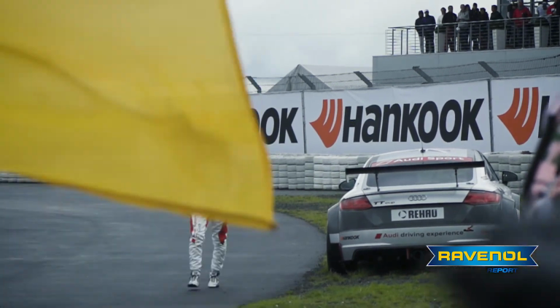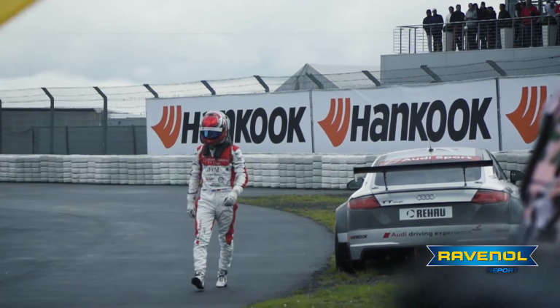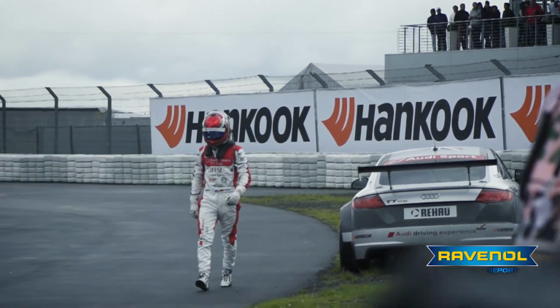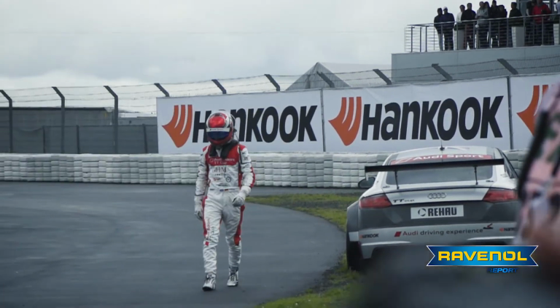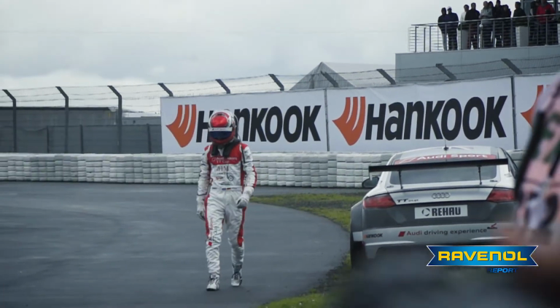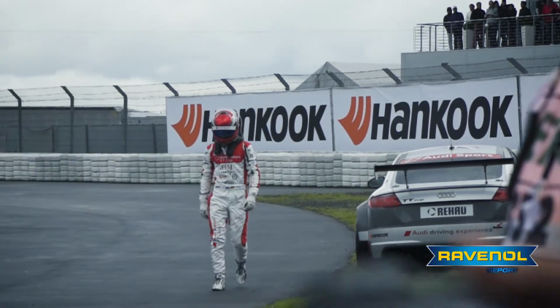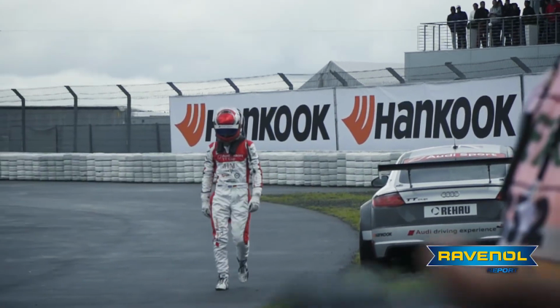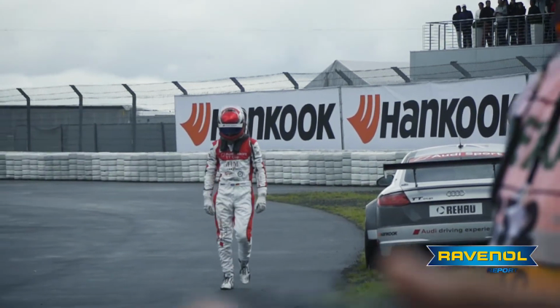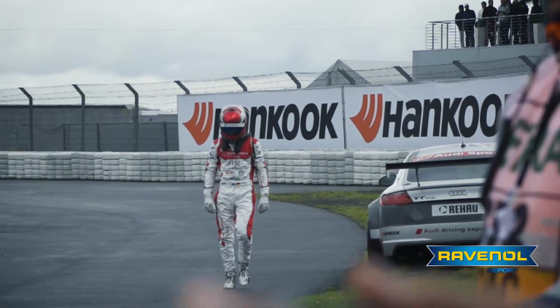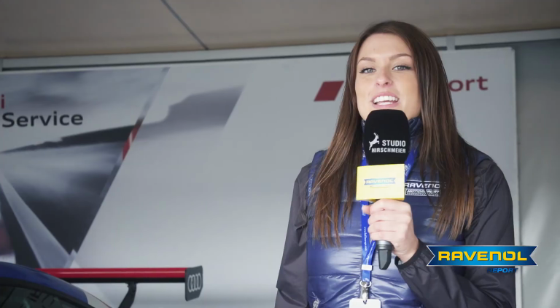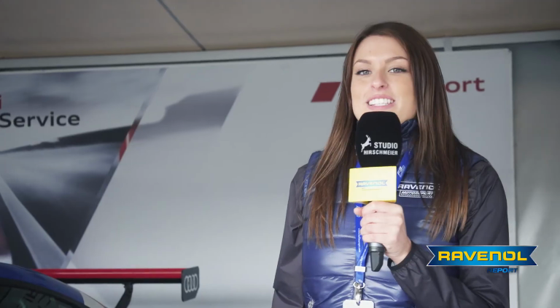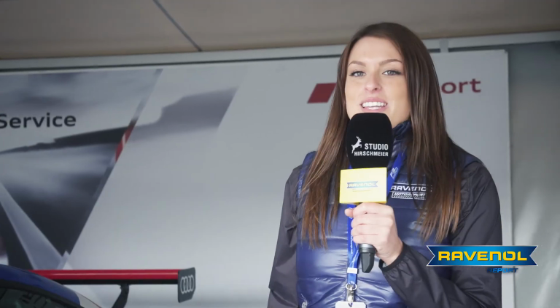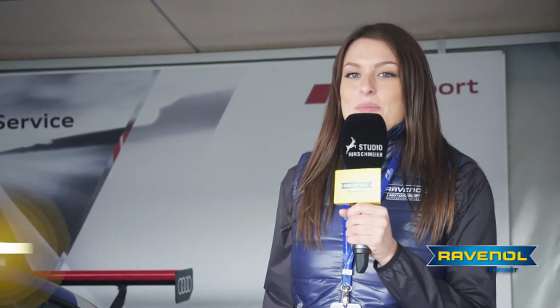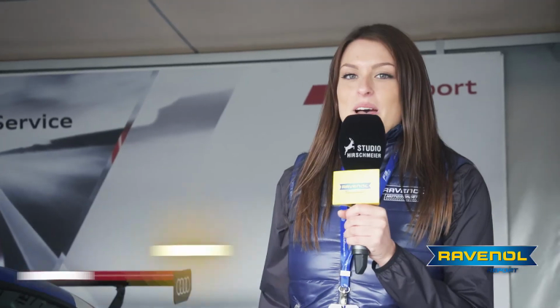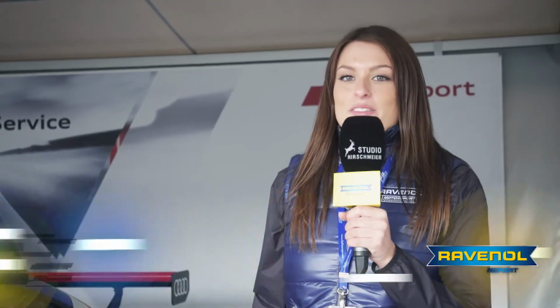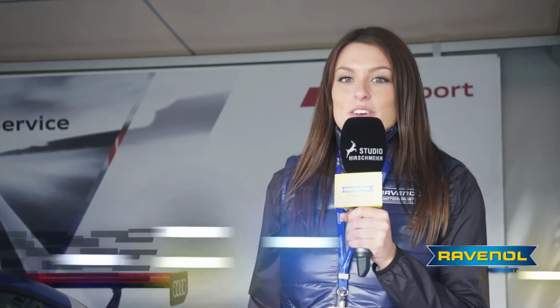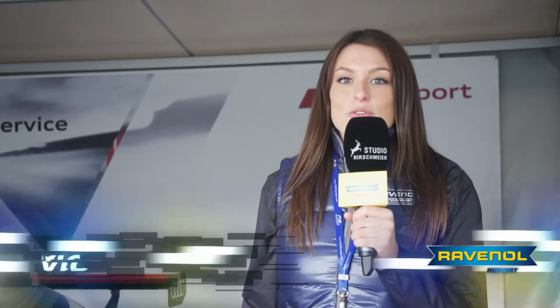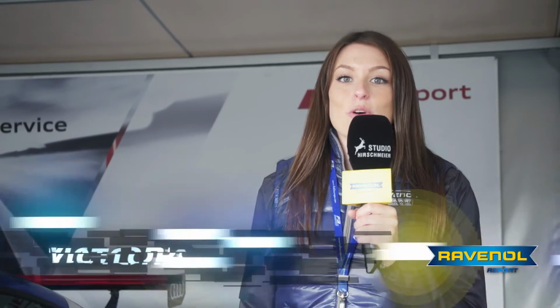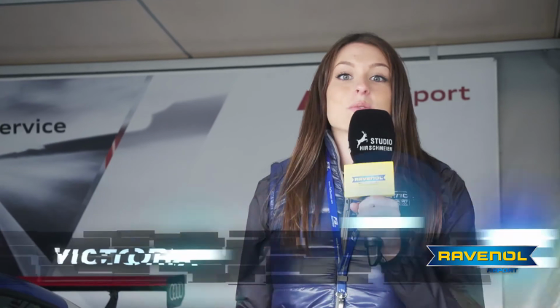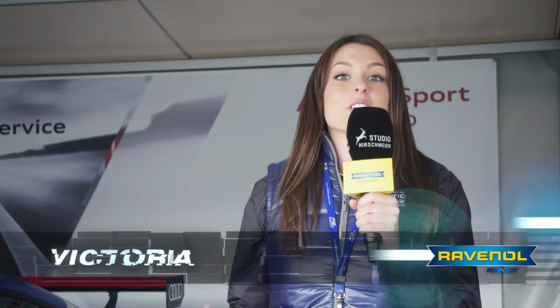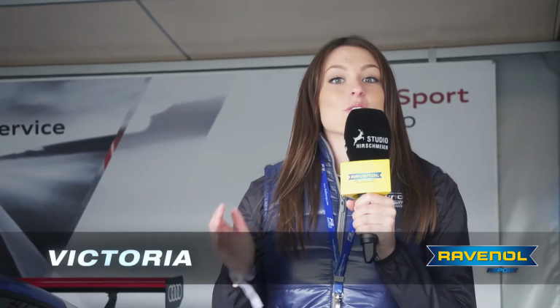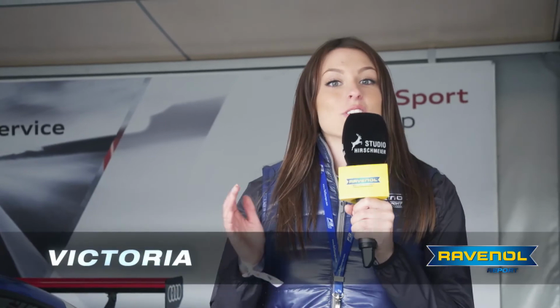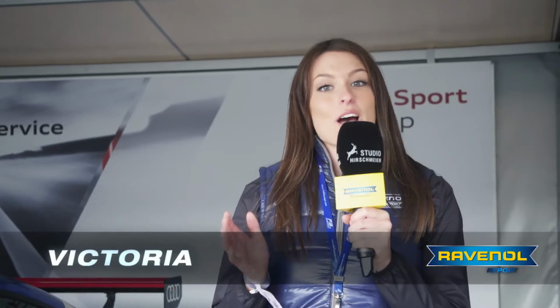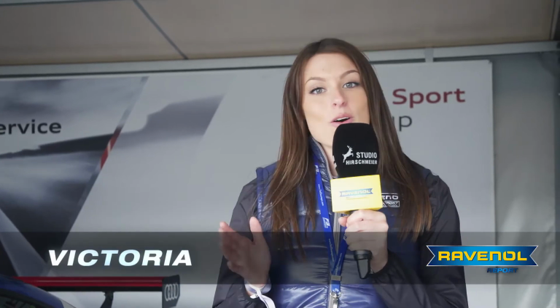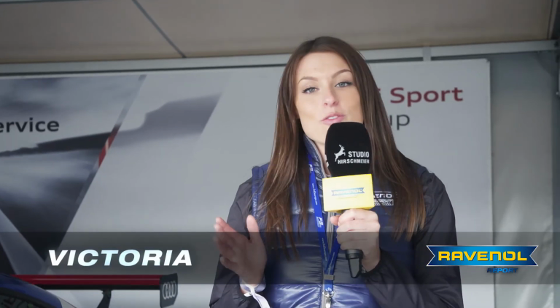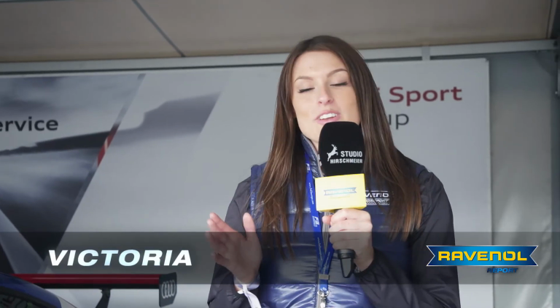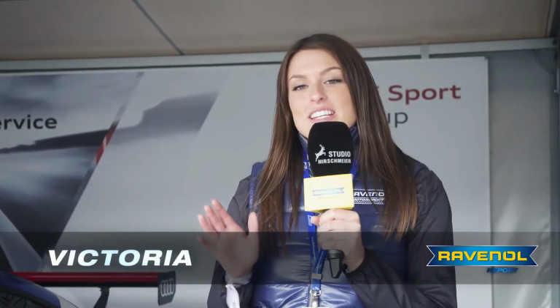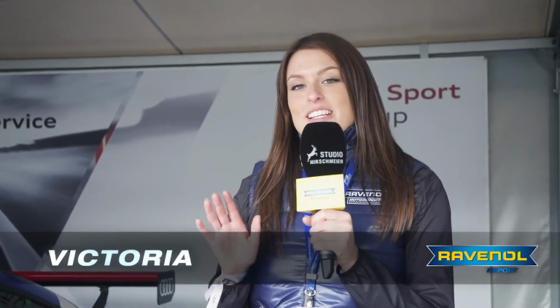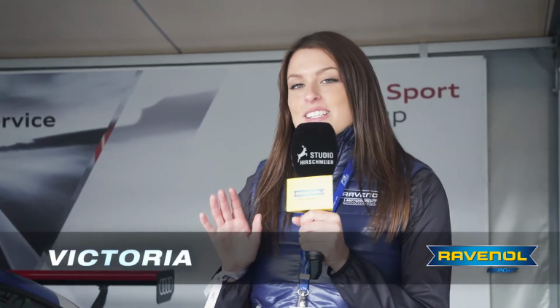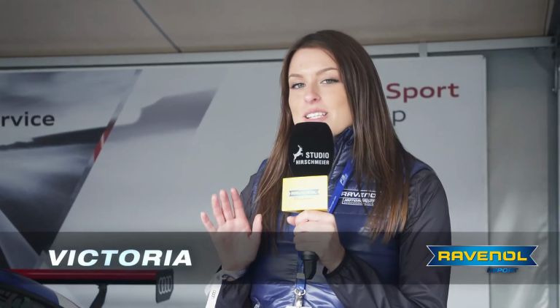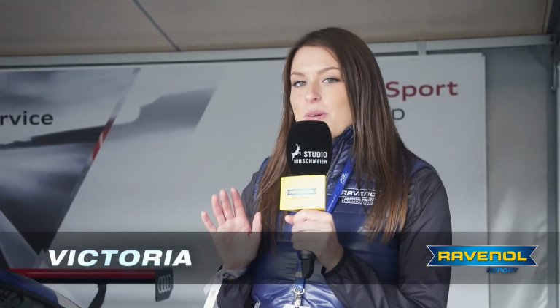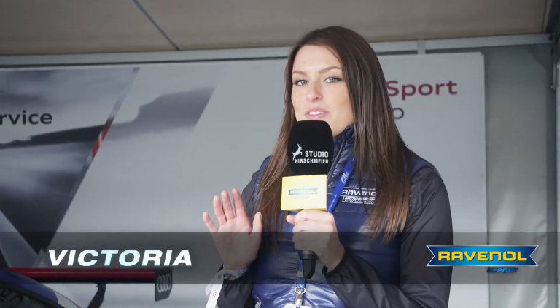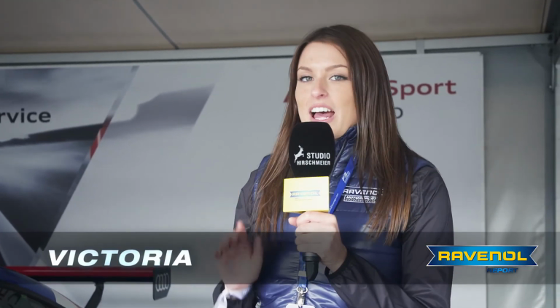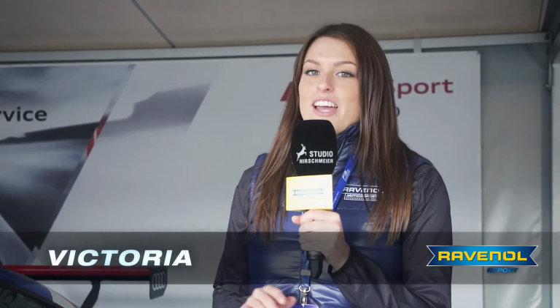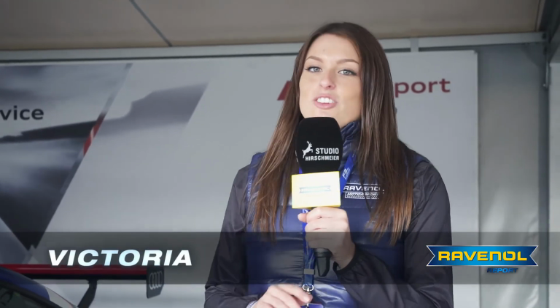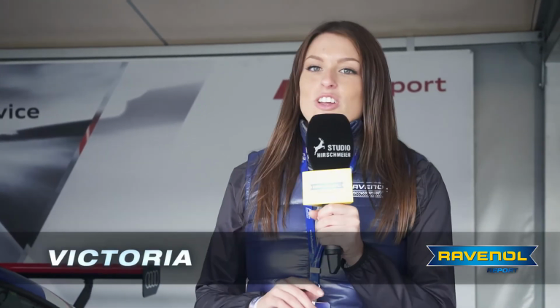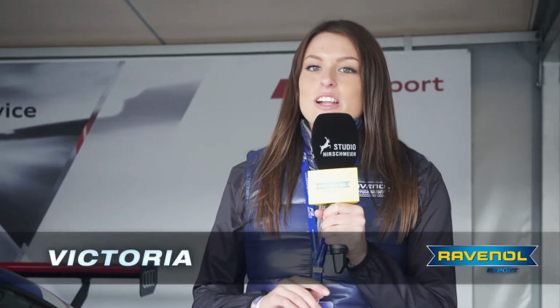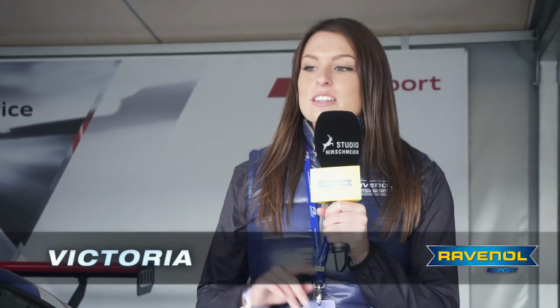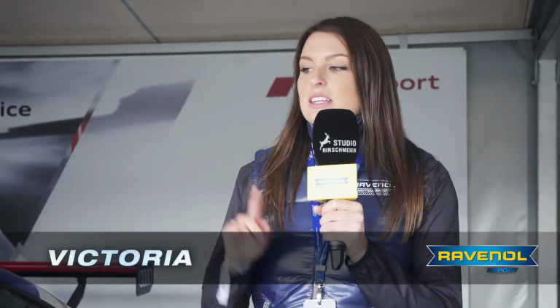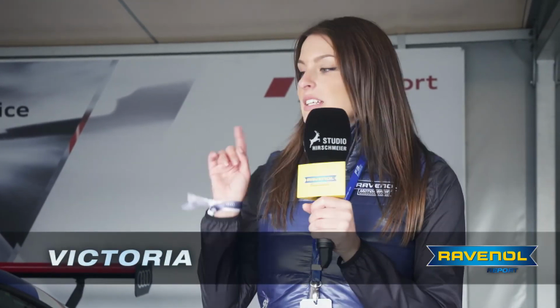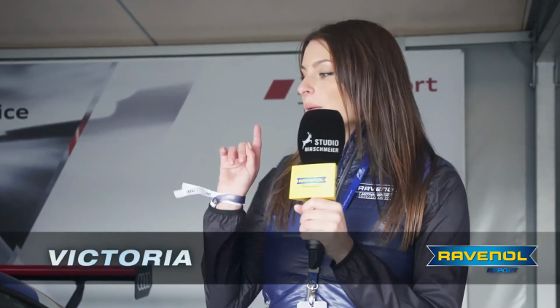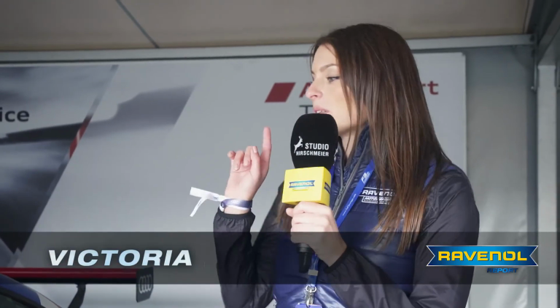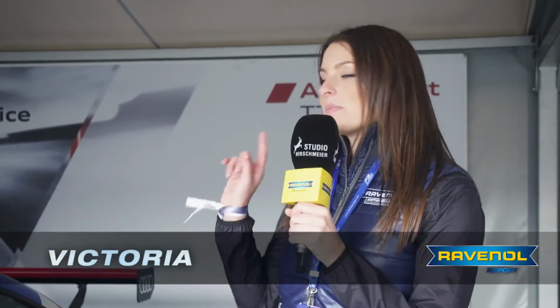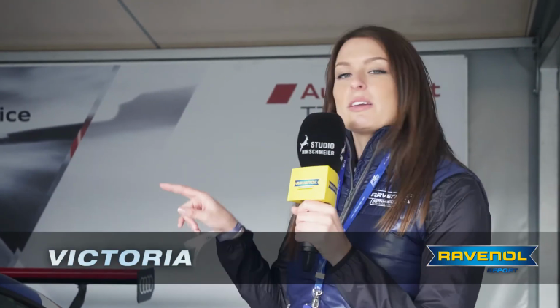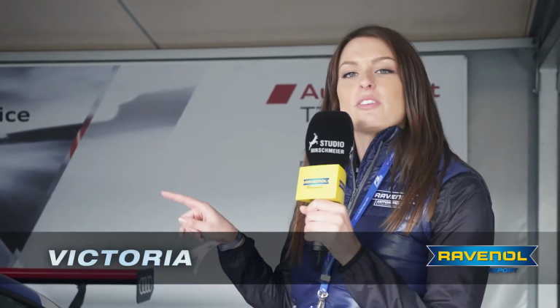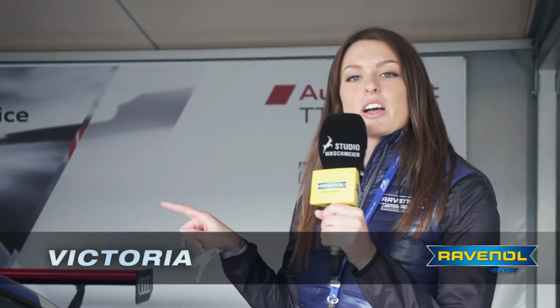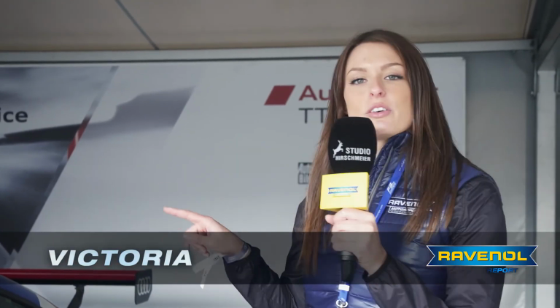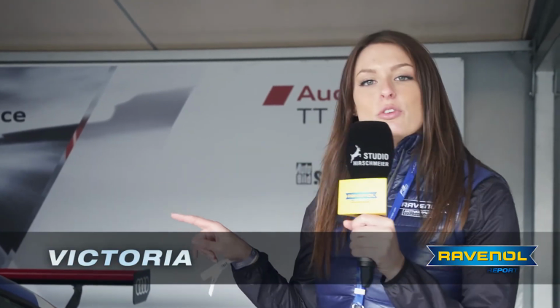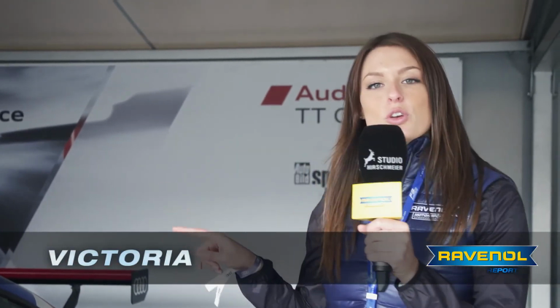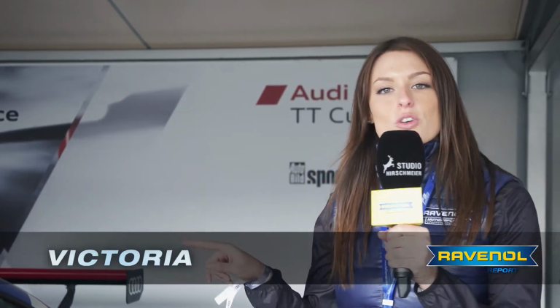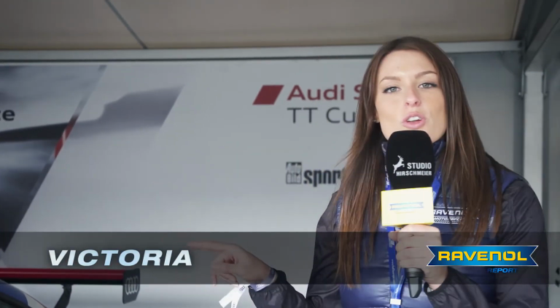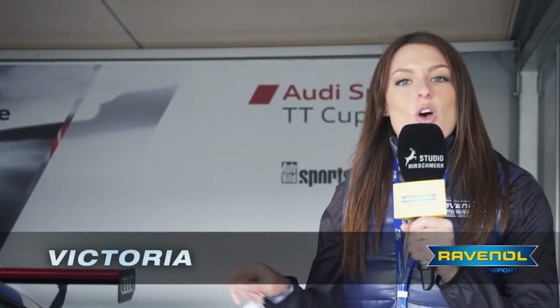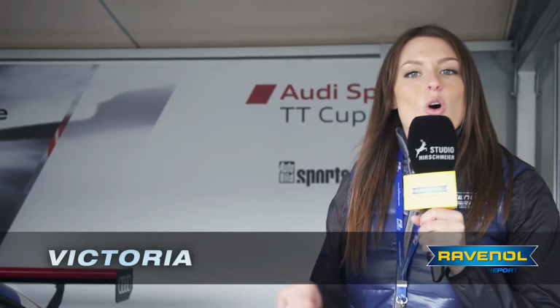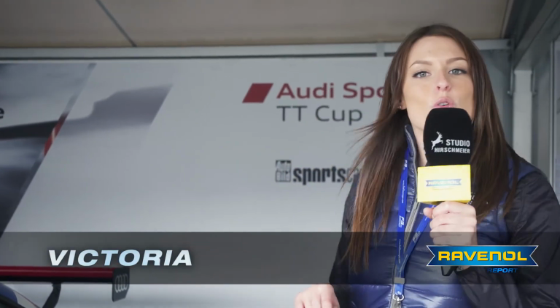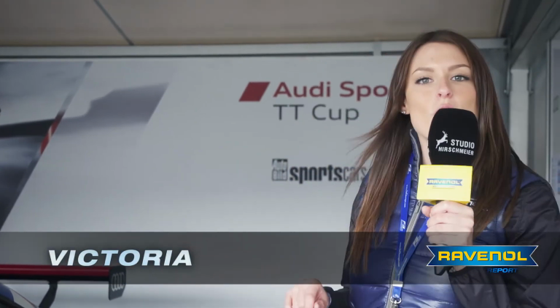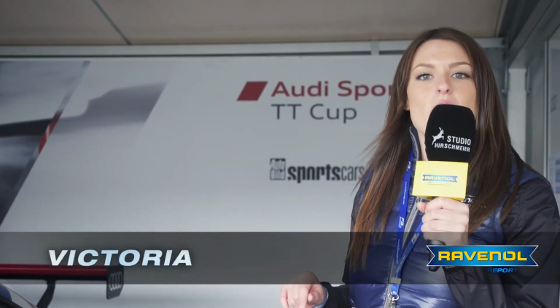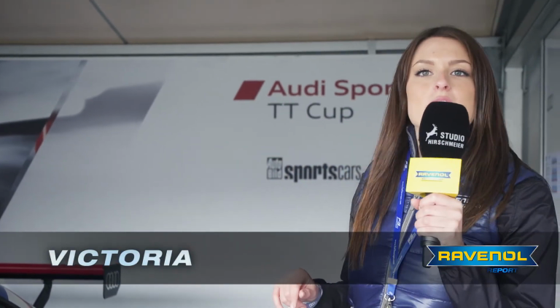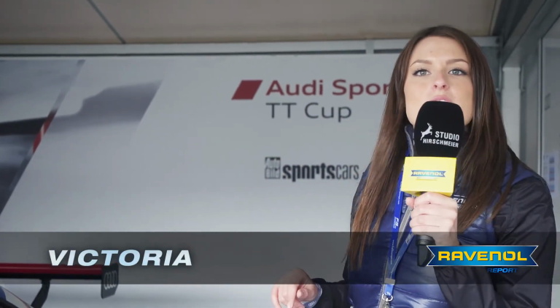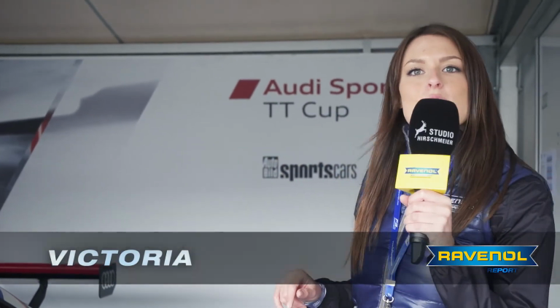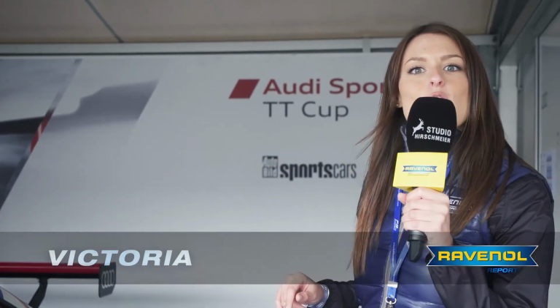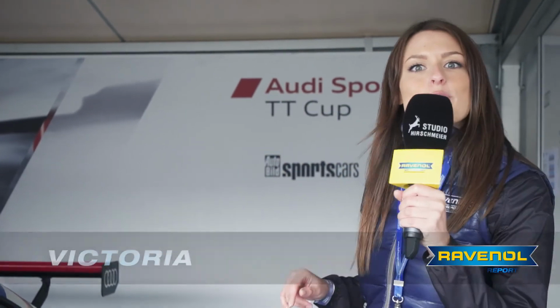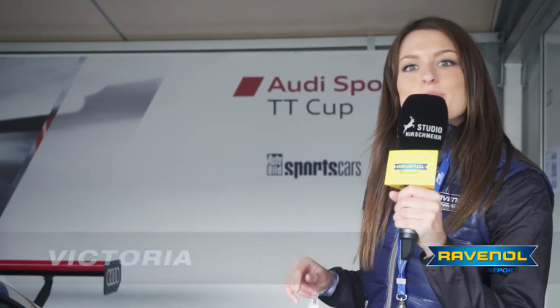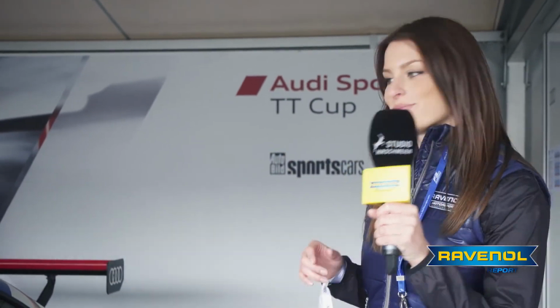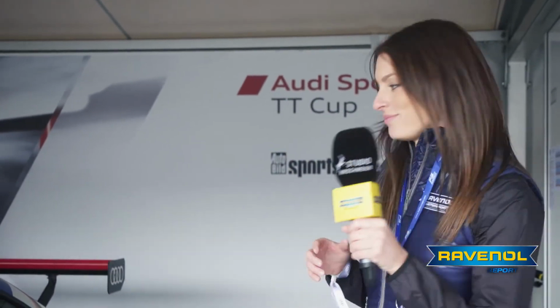Thanks for tuning in. I hope you'll be back for the next report. I've found my car, so I'm off.